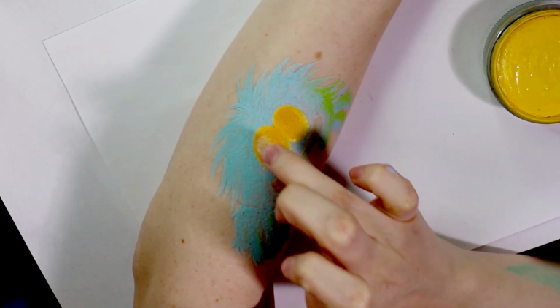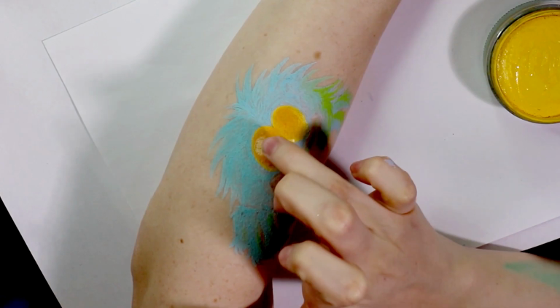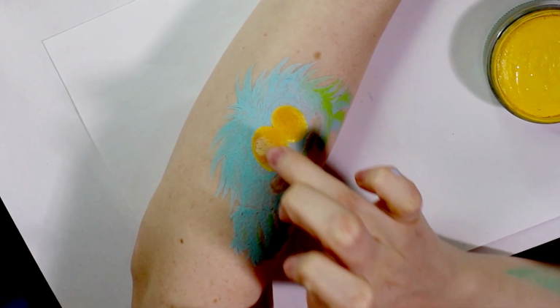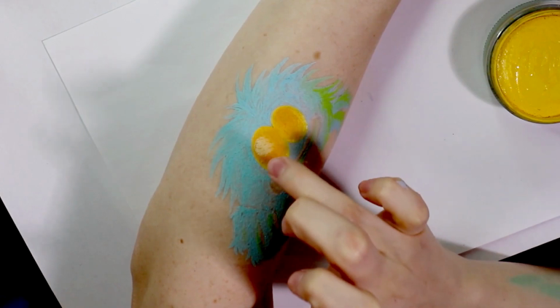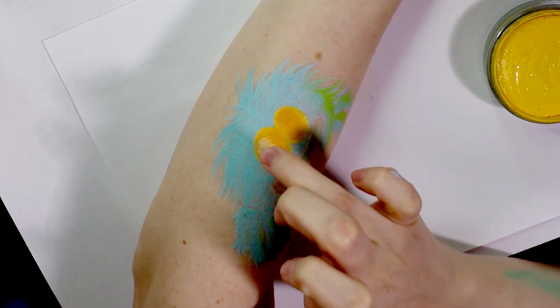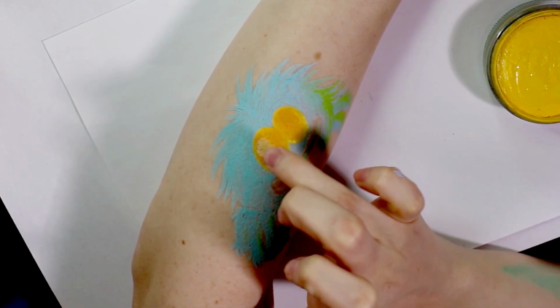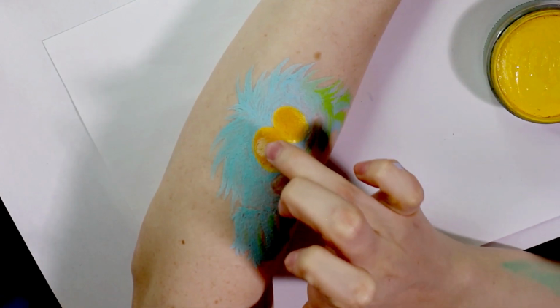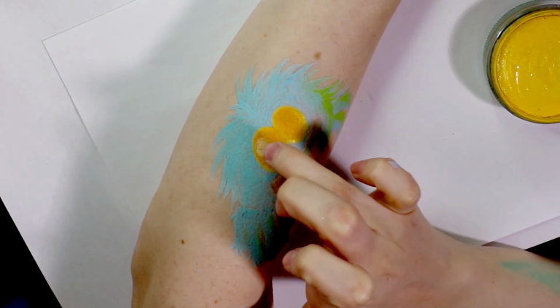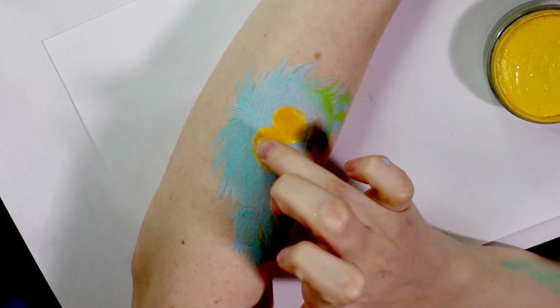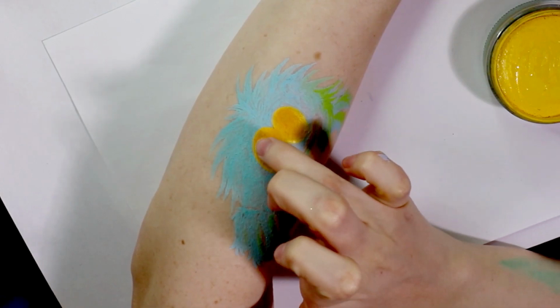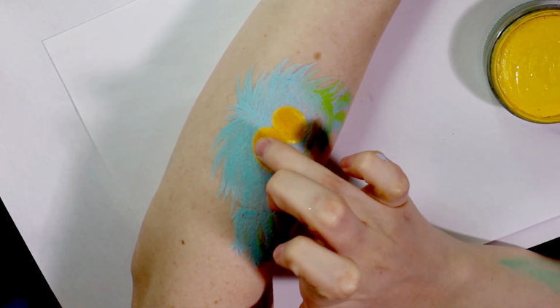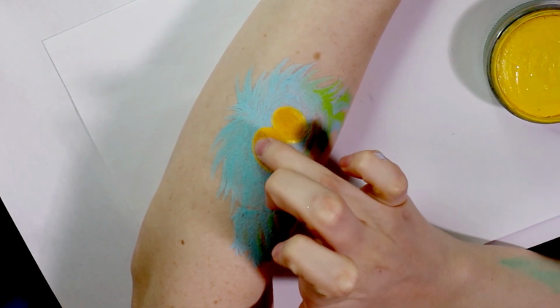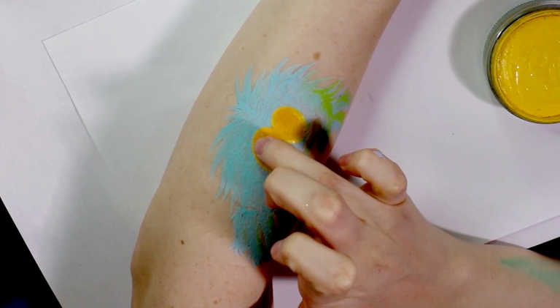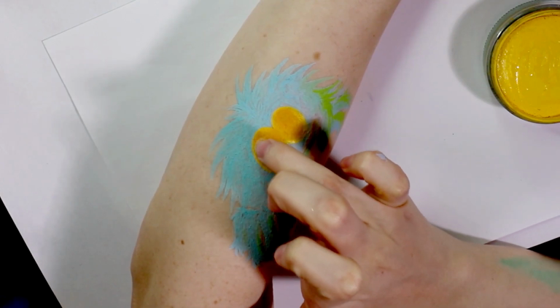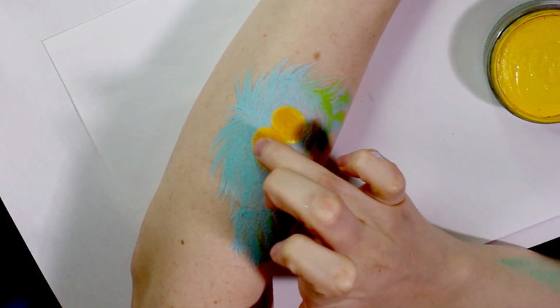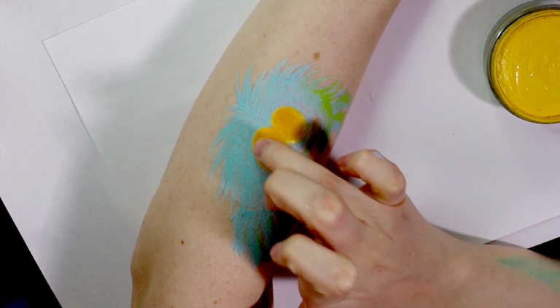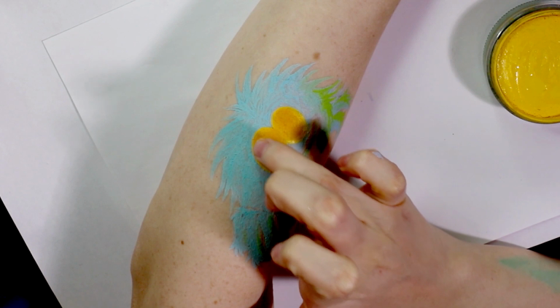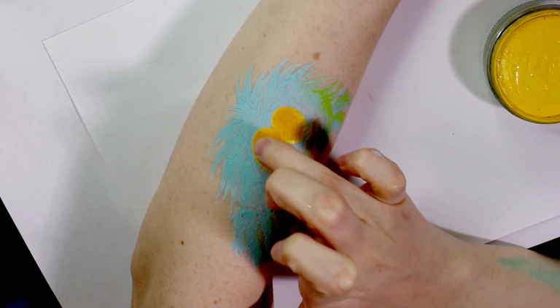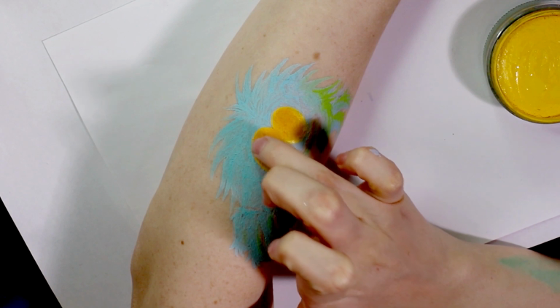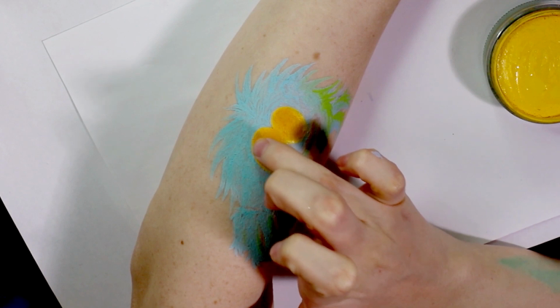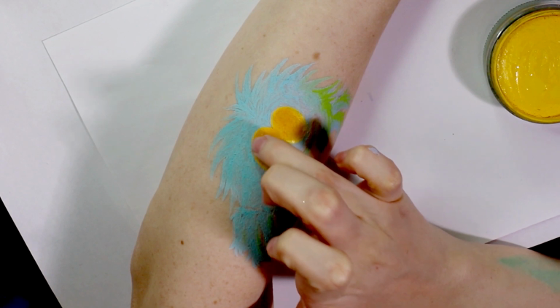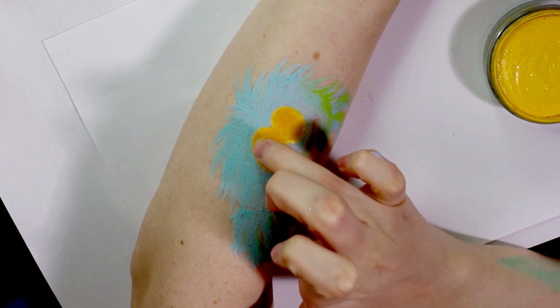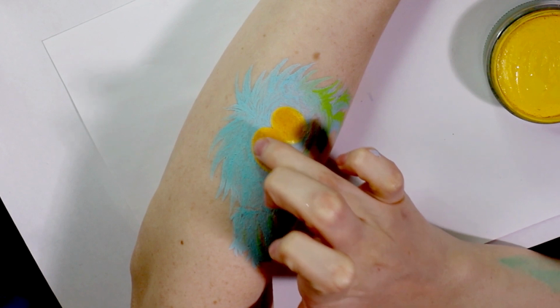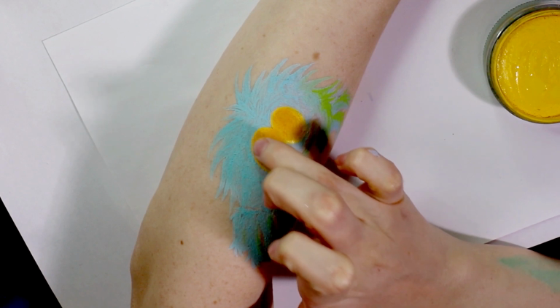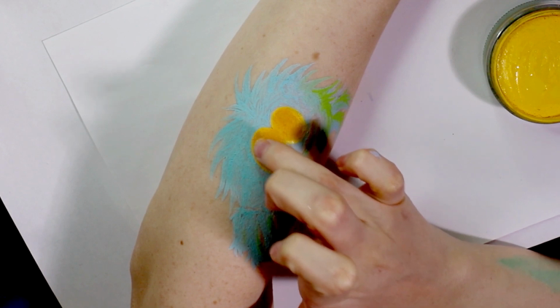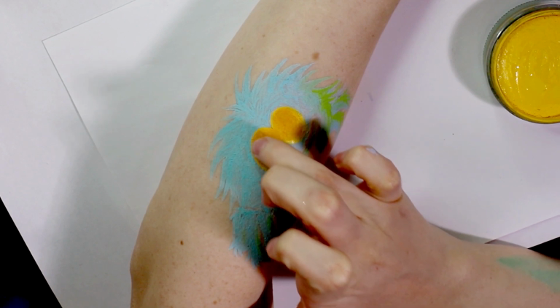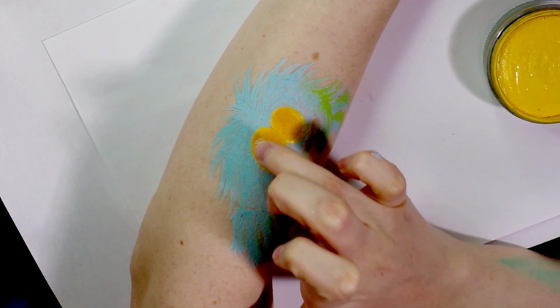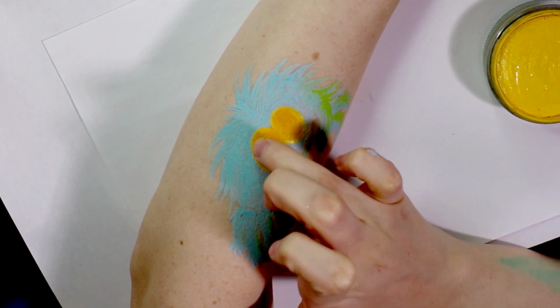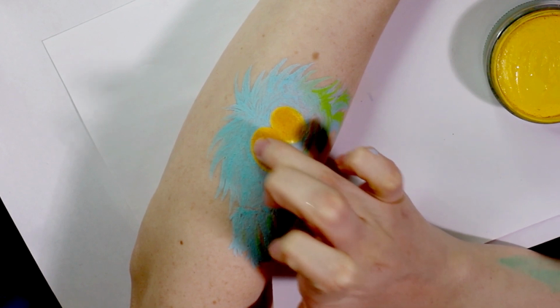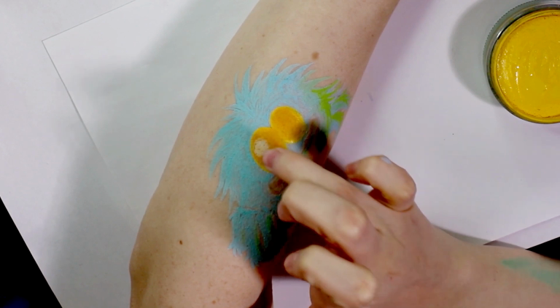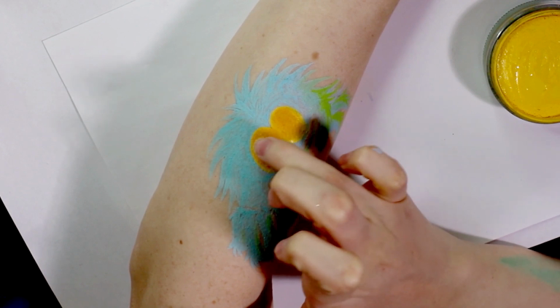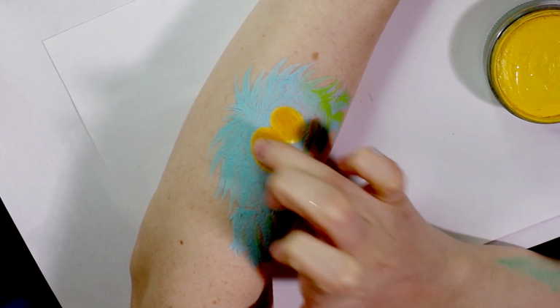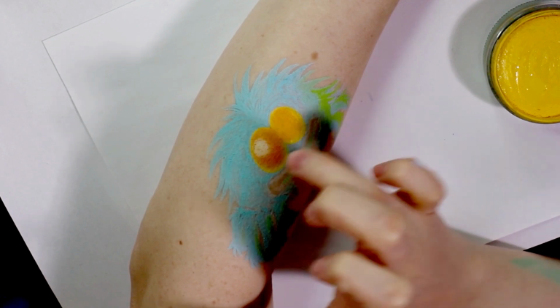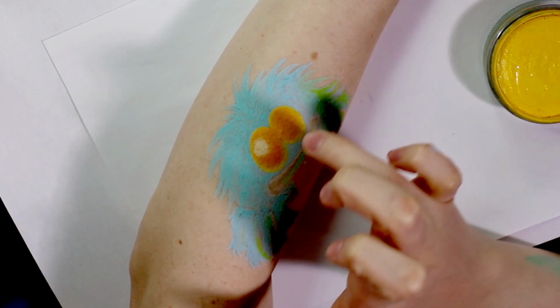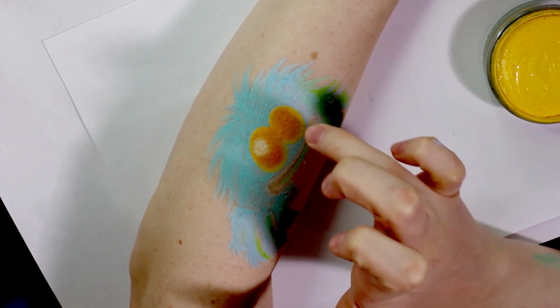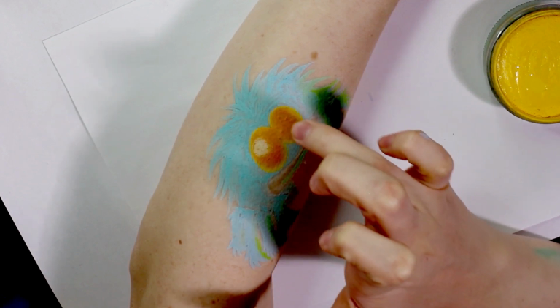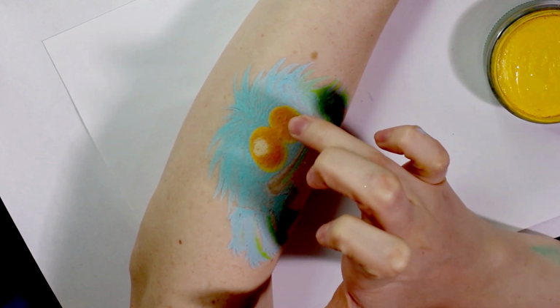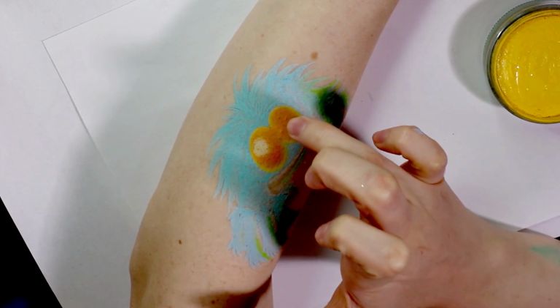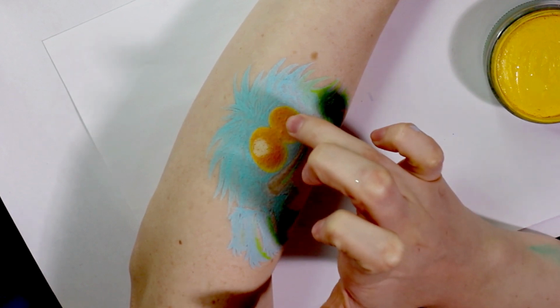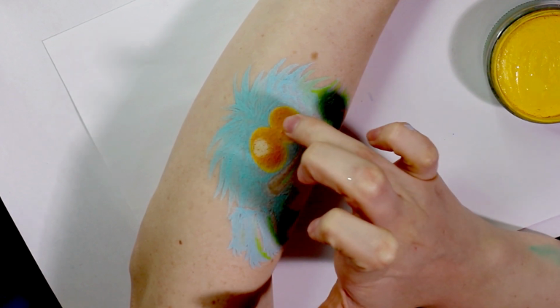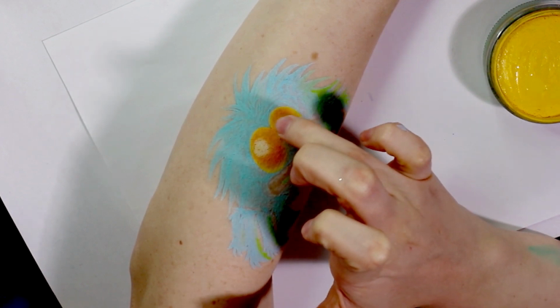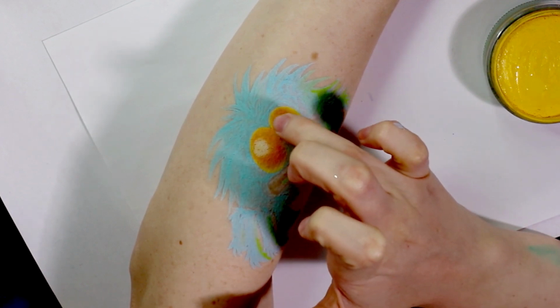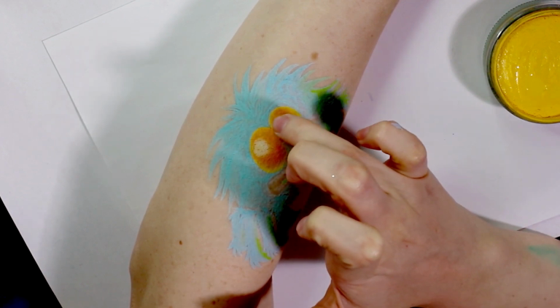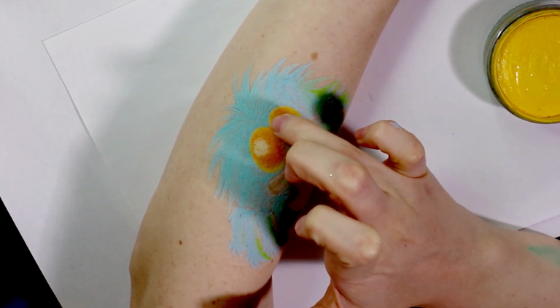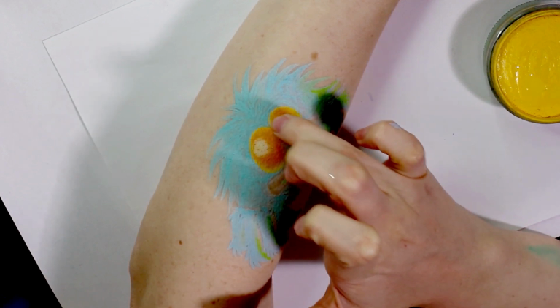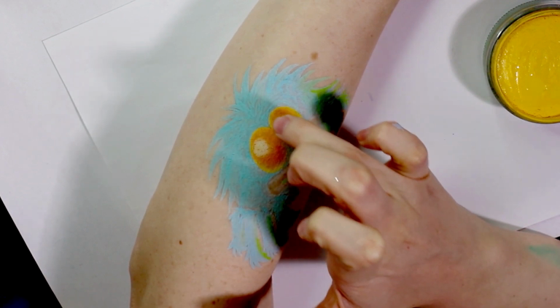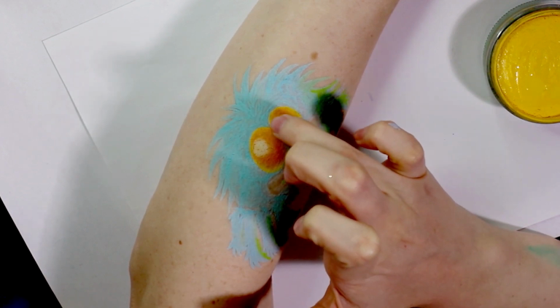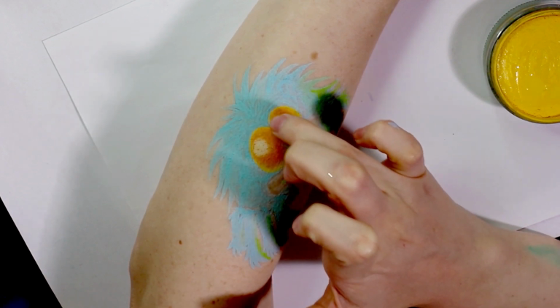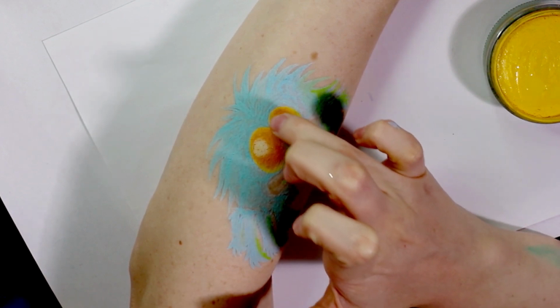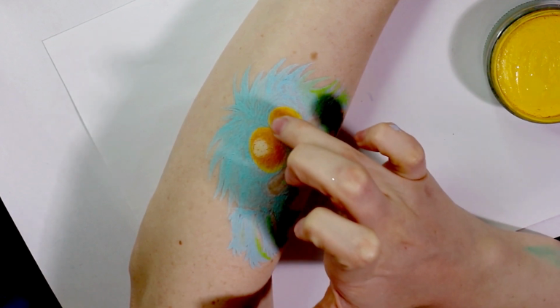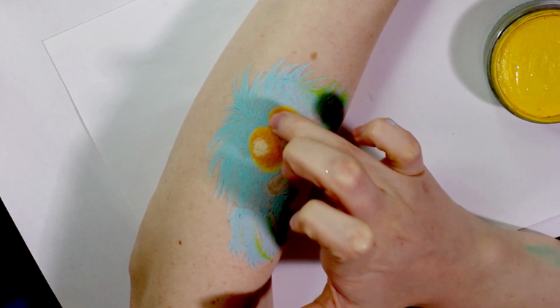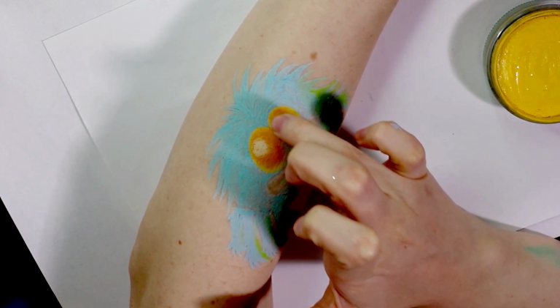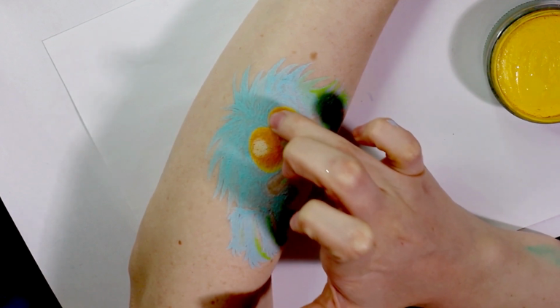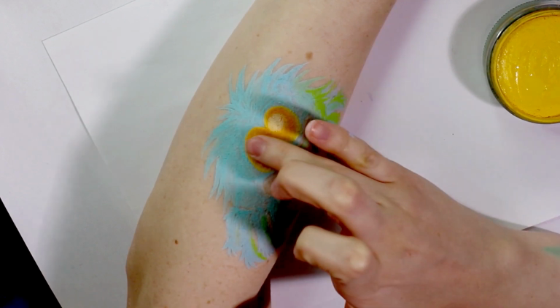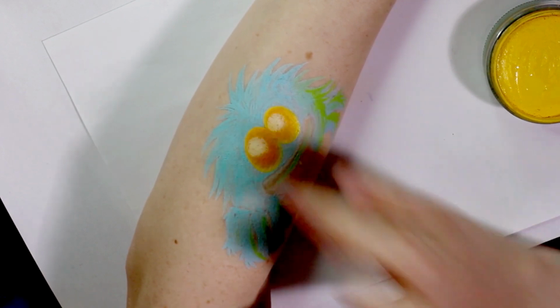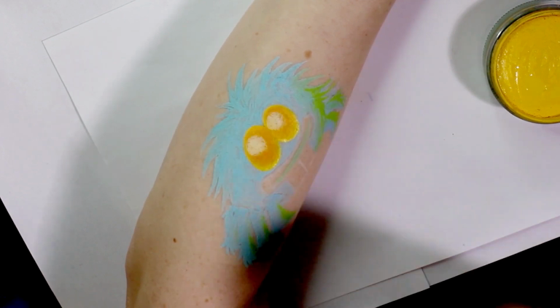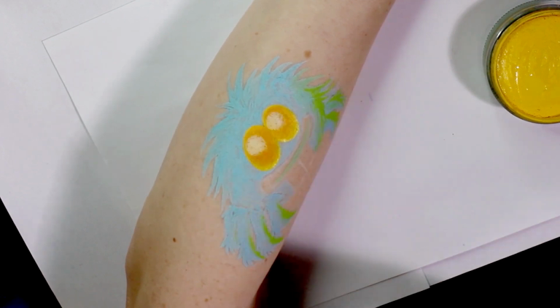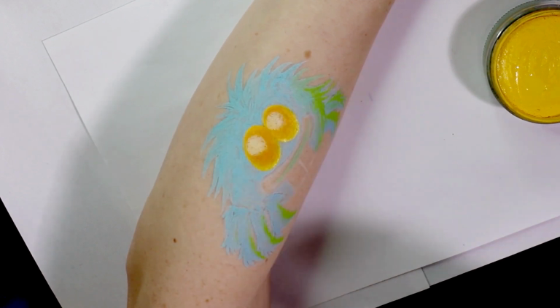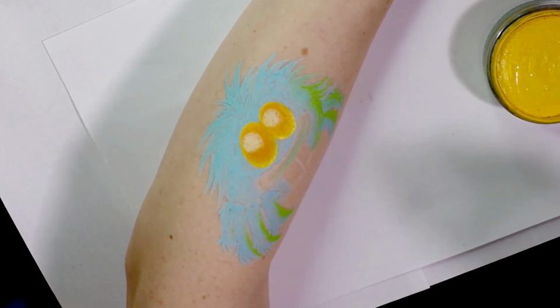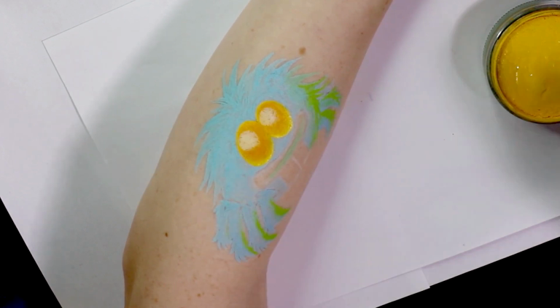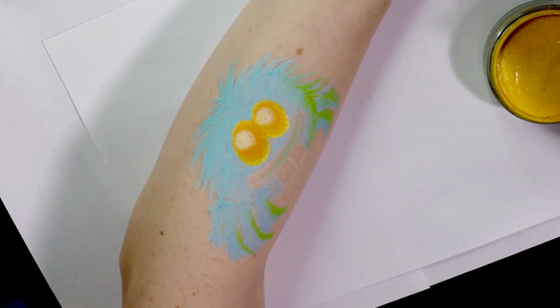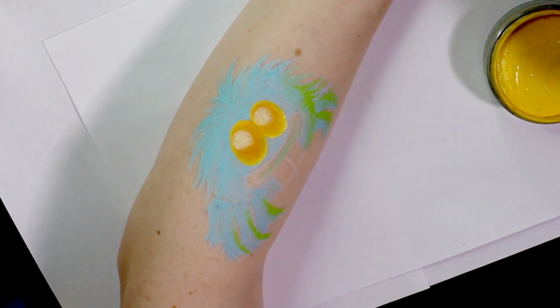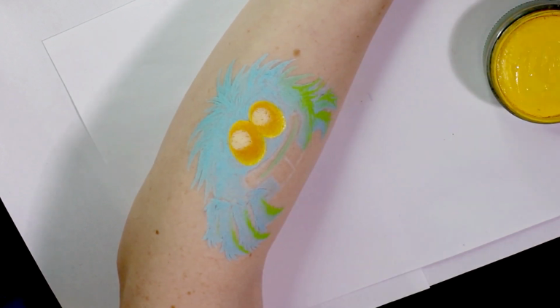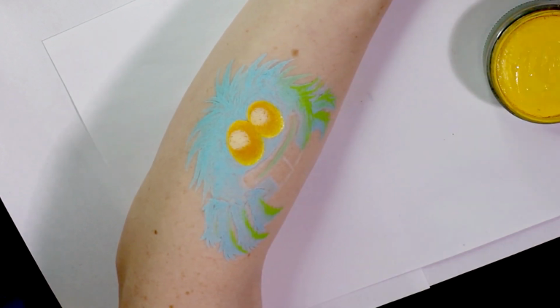Because there's a little bit of a light reflect on his eyes I just took a bit of white on my finger and dabbed it on both left sides of the eyes.